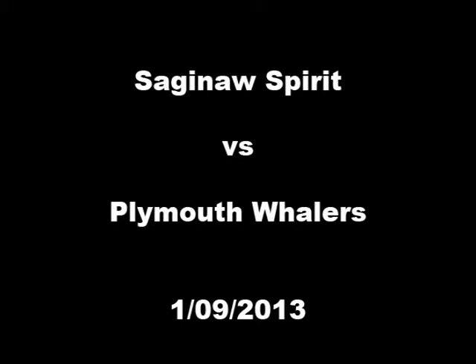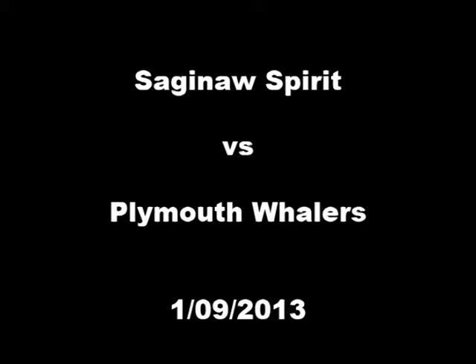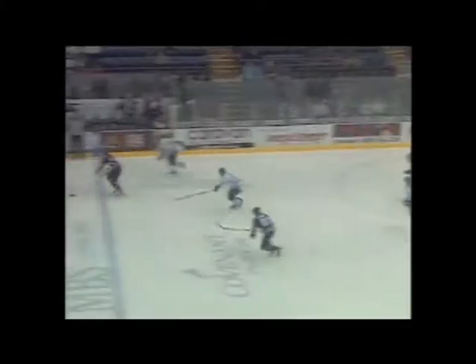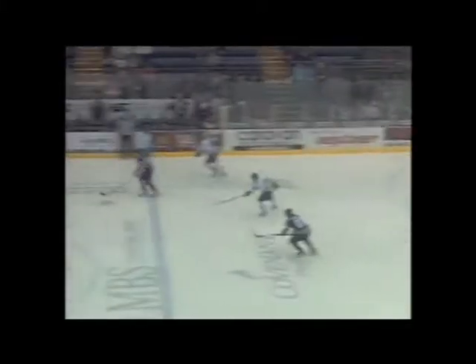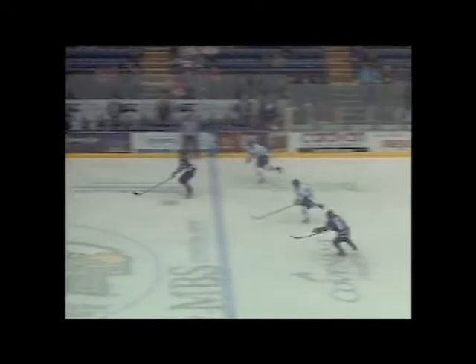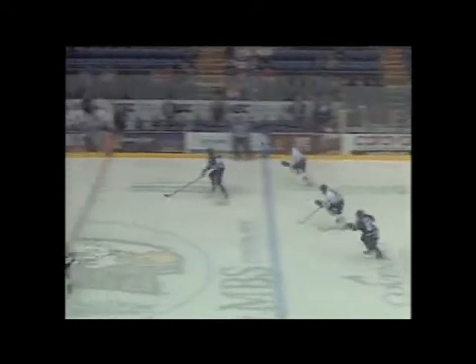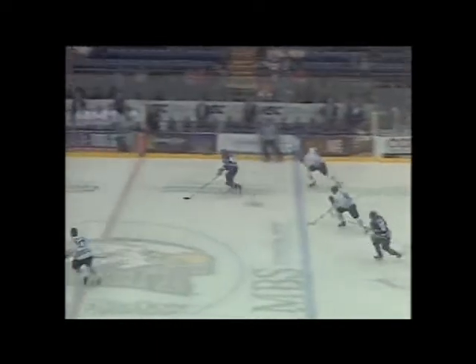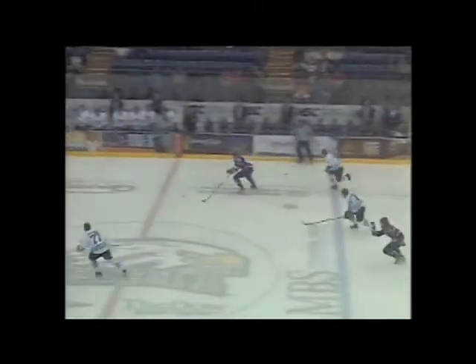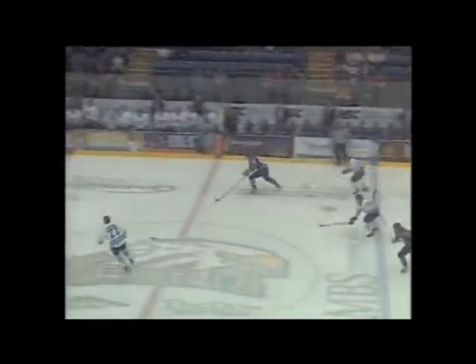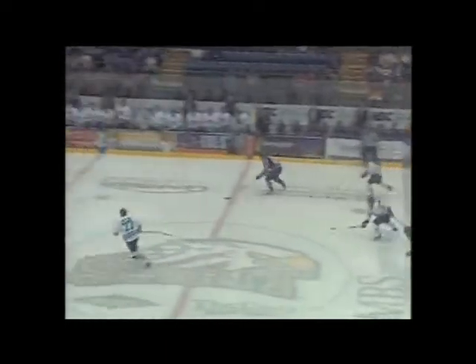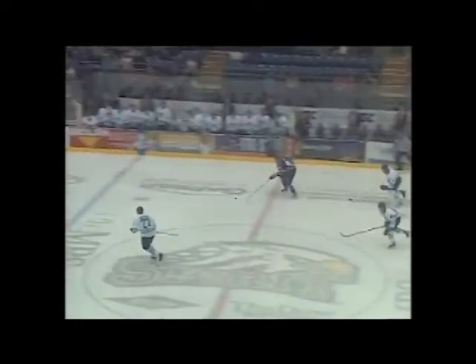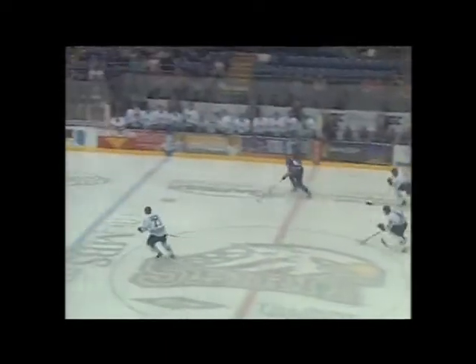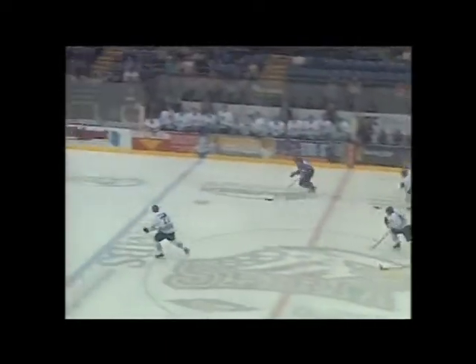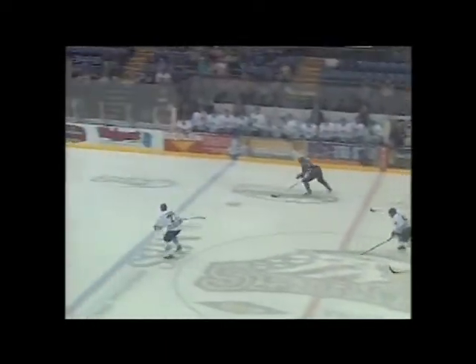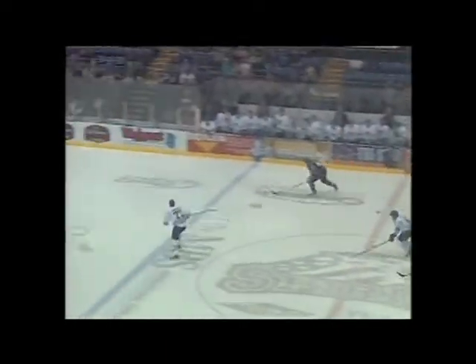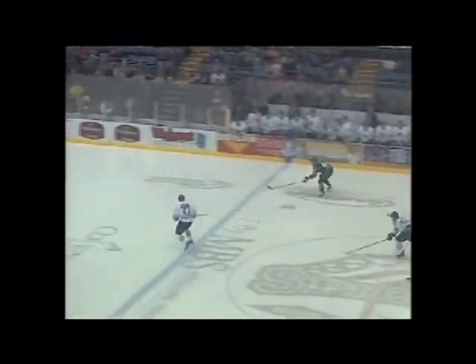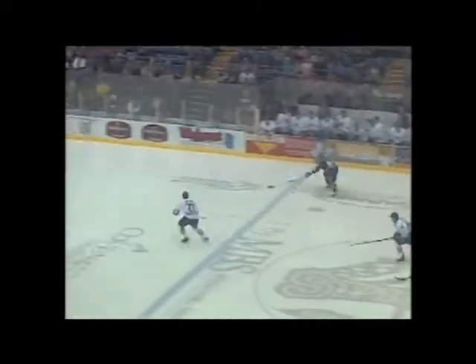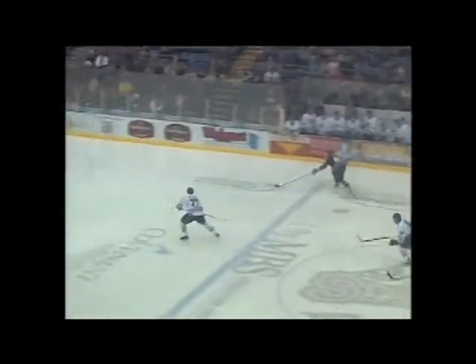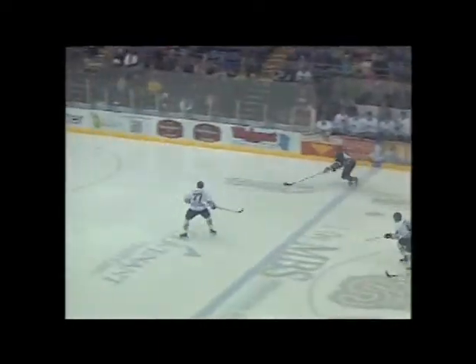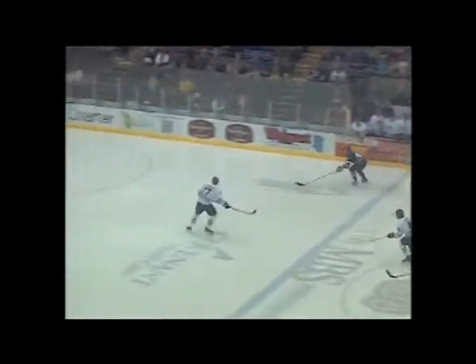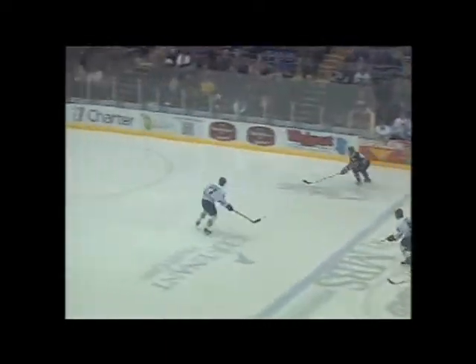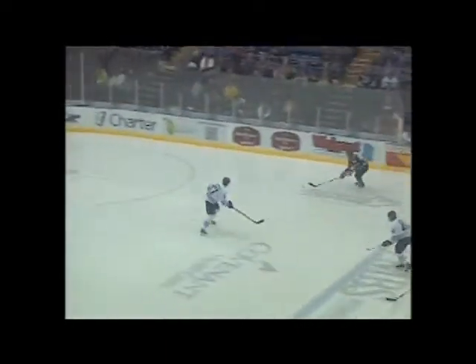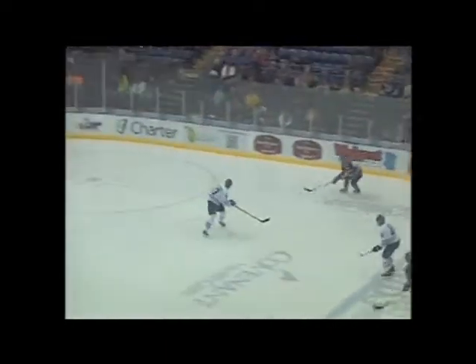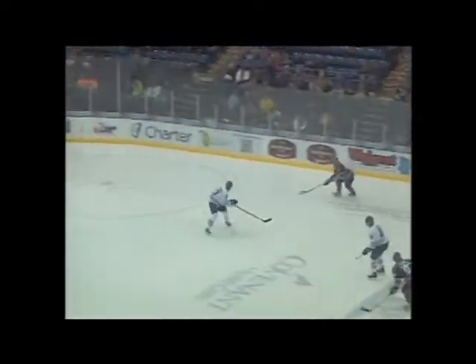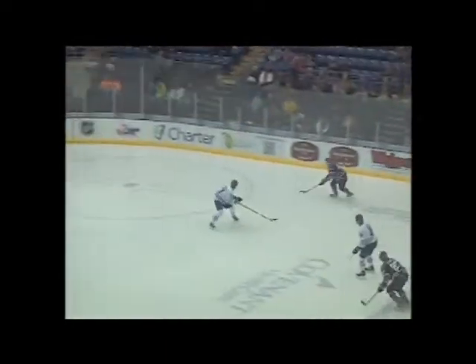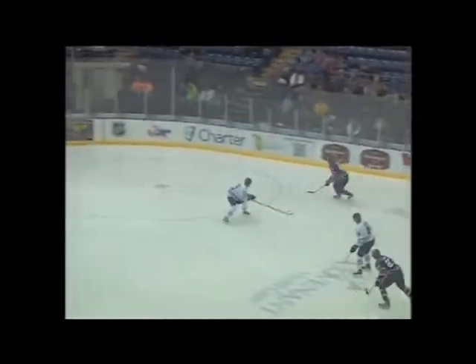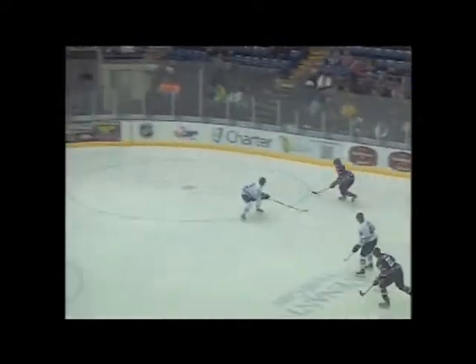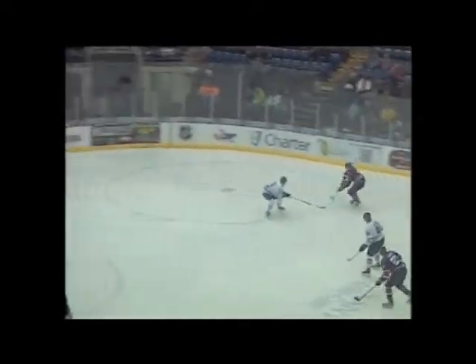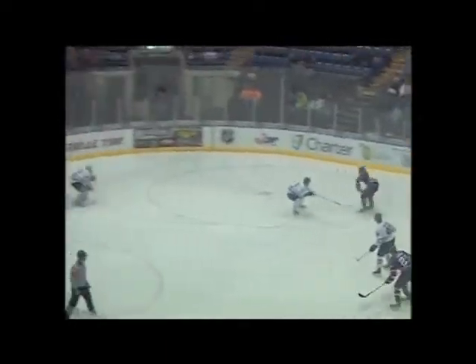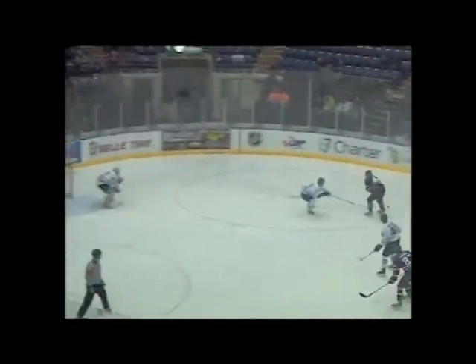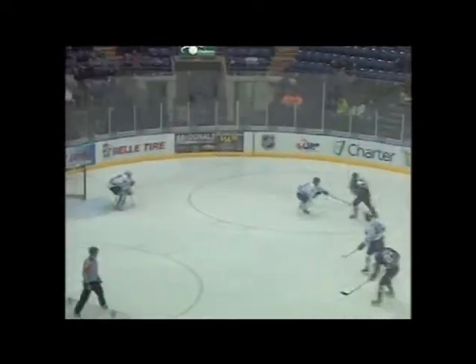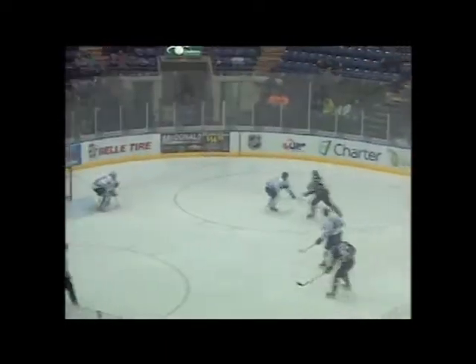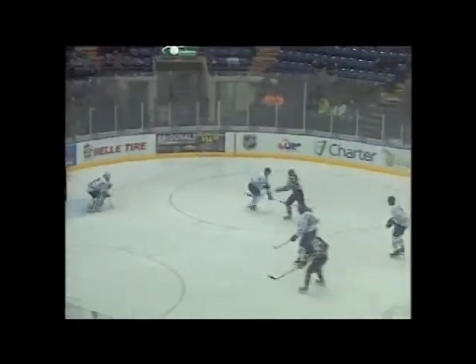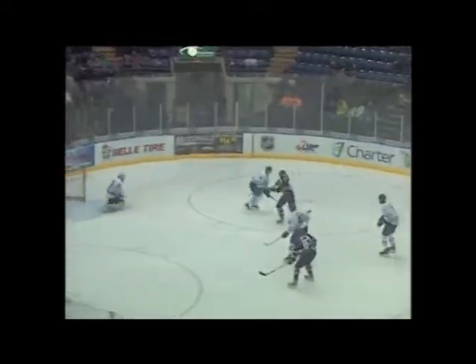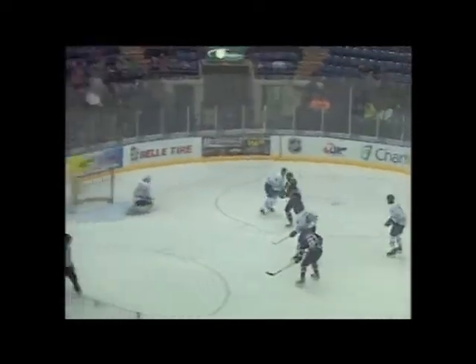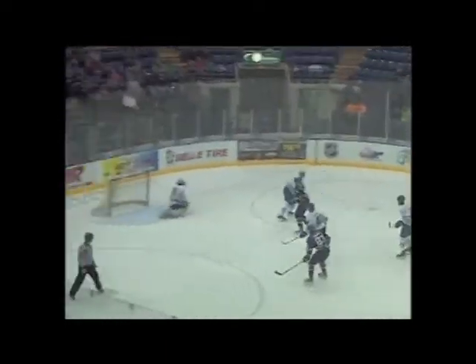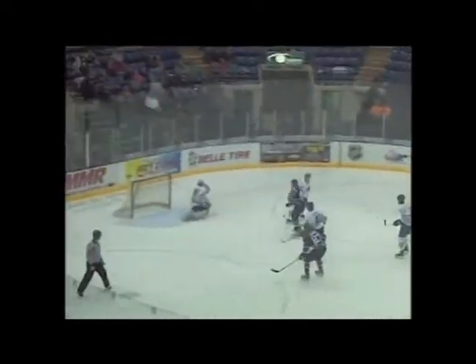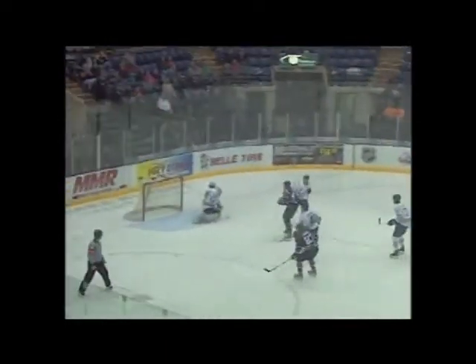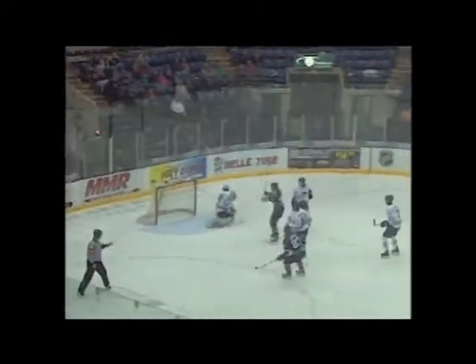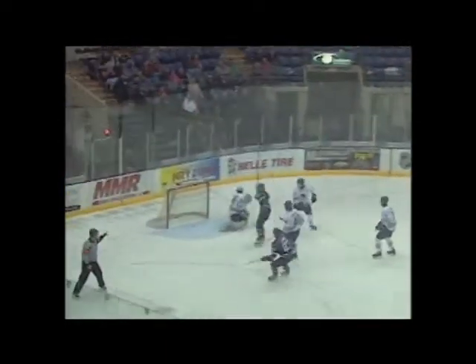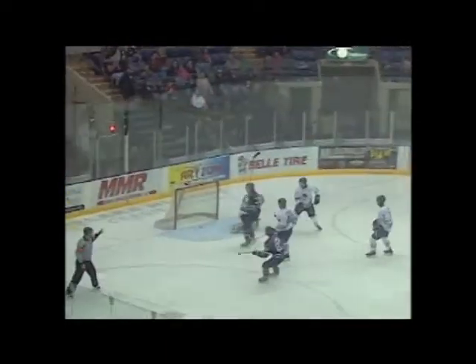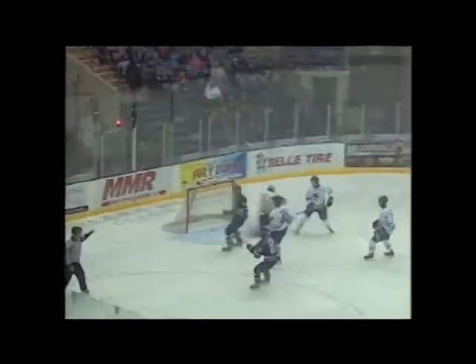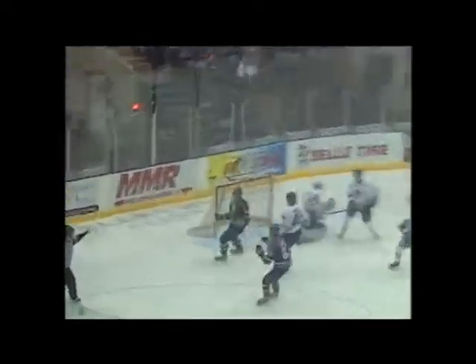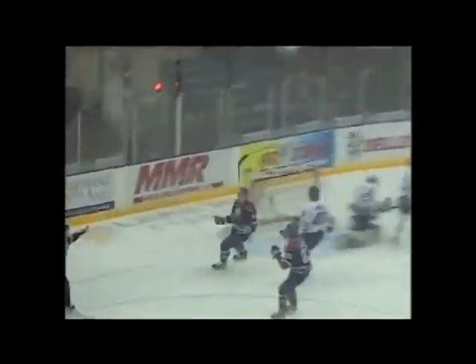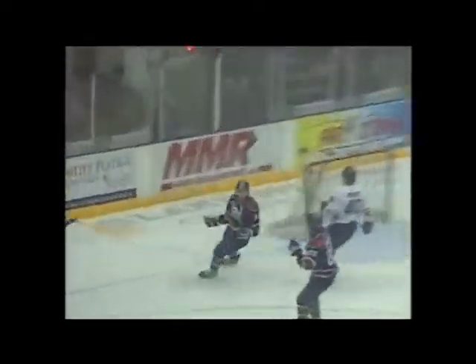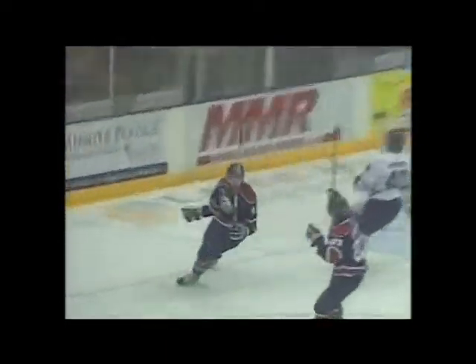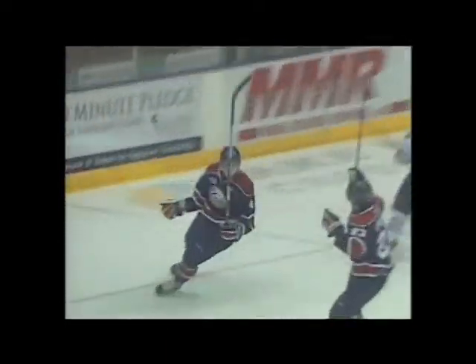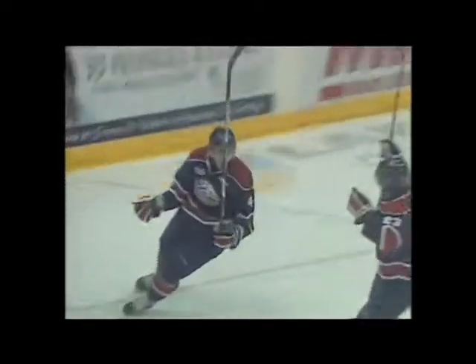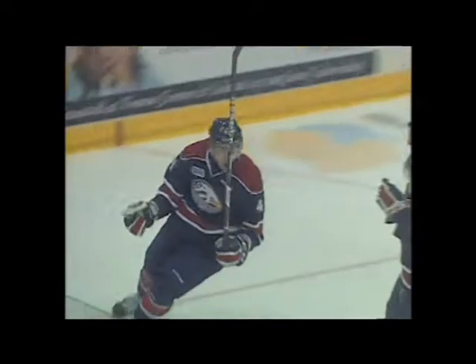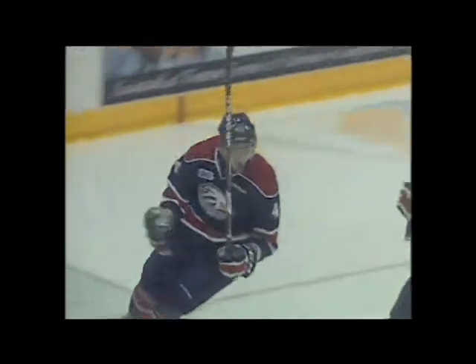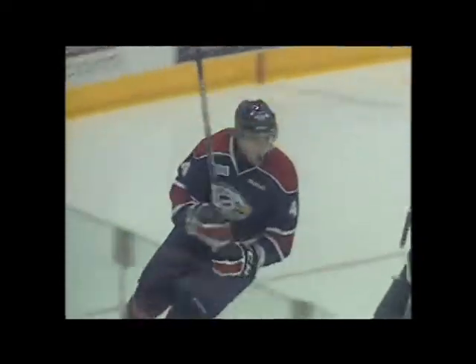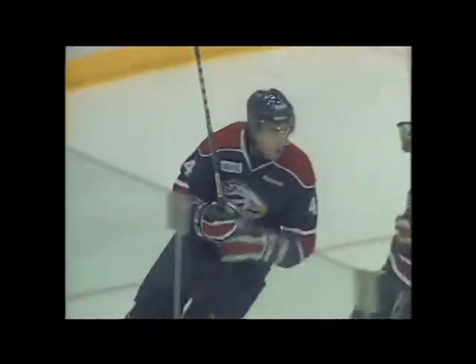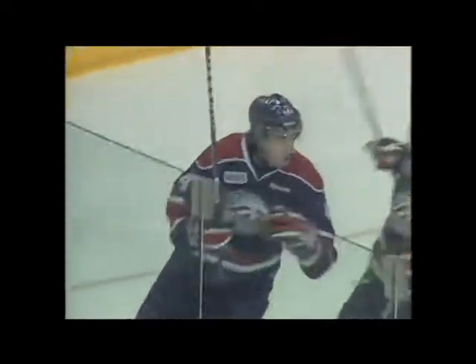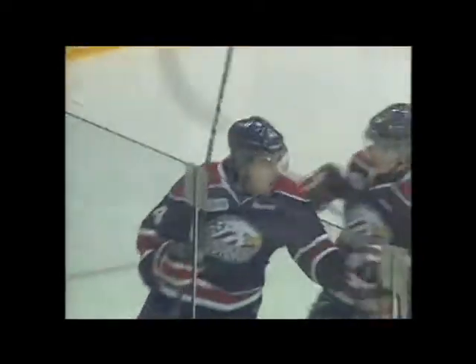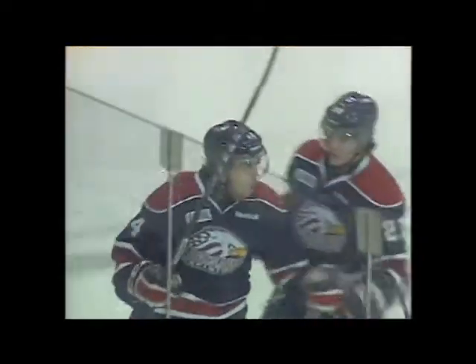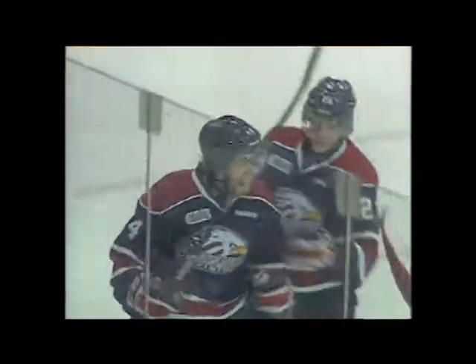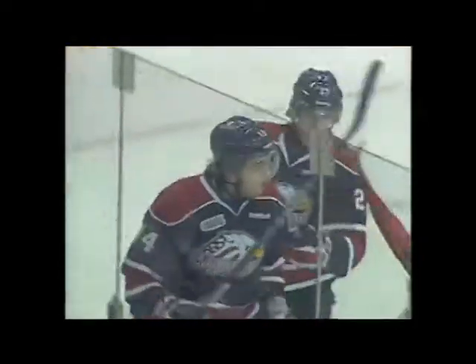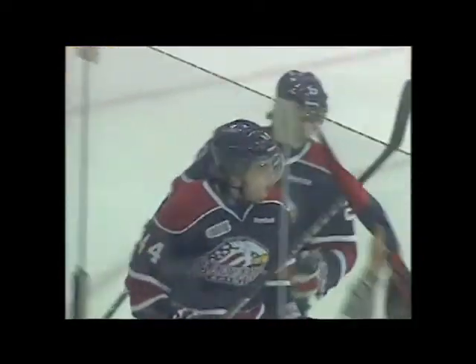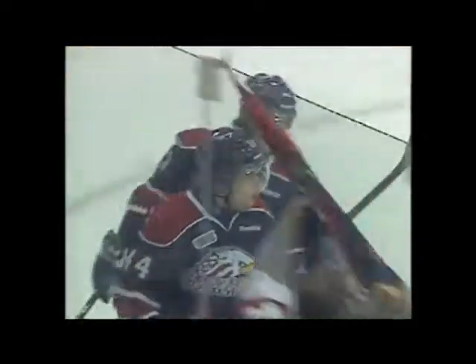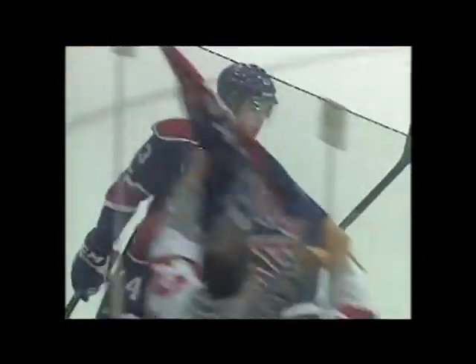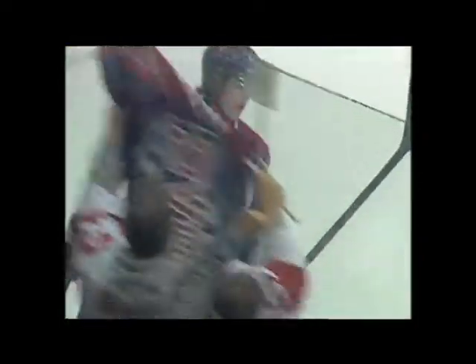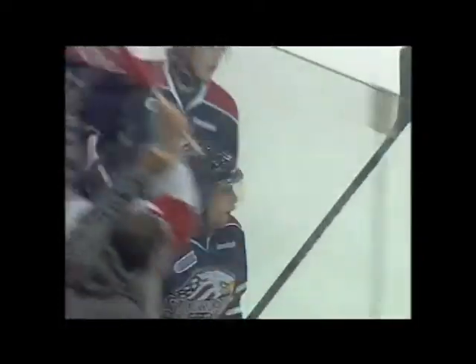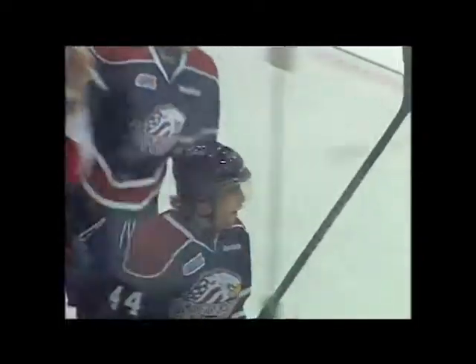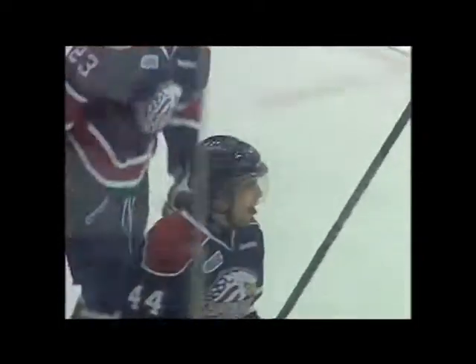From the blue line is knocked down by Greg Such. He's got a little avenue up the right wing side, trying to get the shot away — a toe drag move and a goal. What a great play by Greg Such.